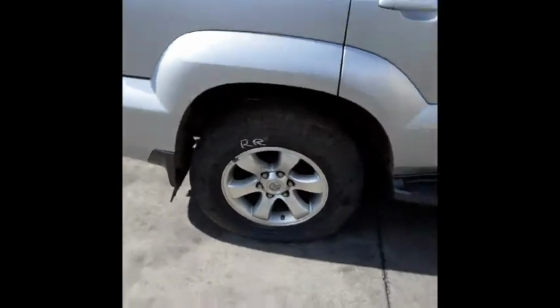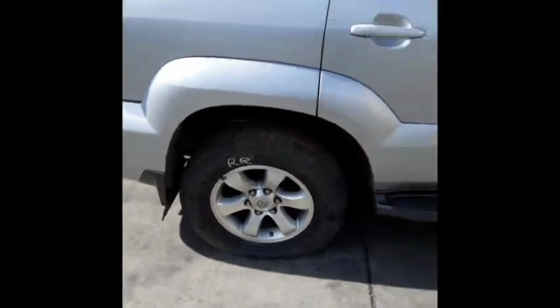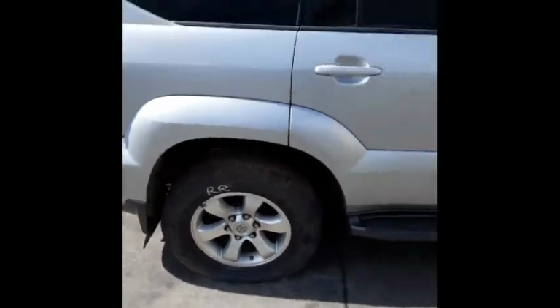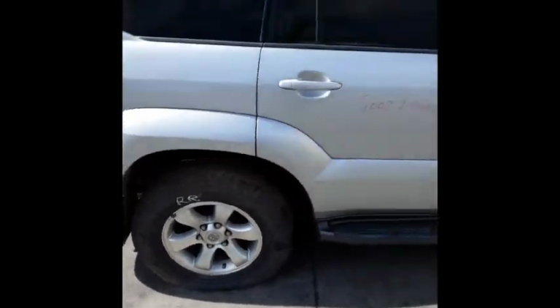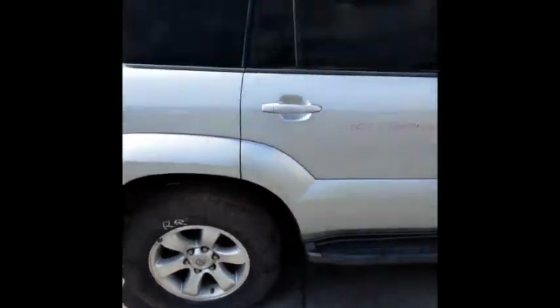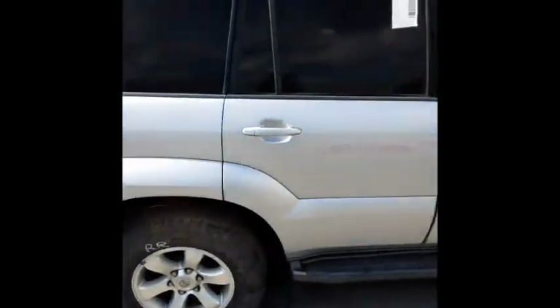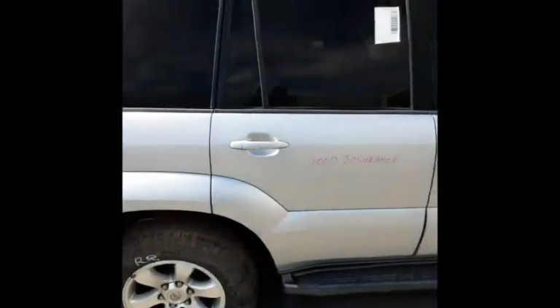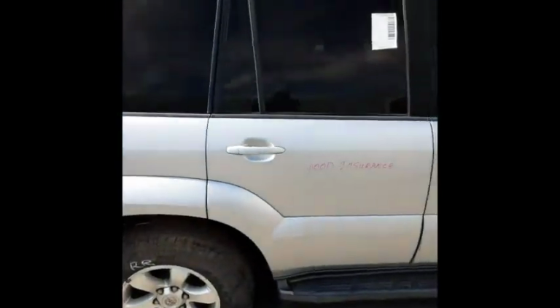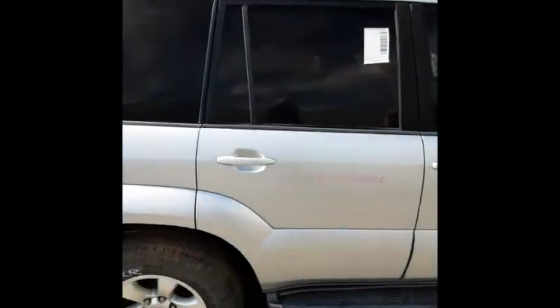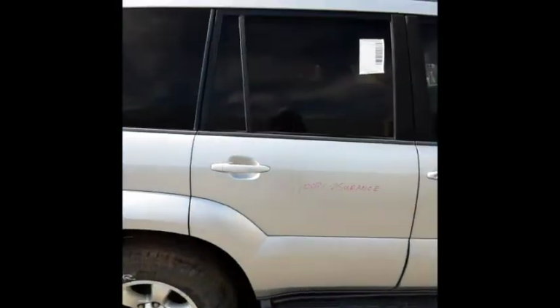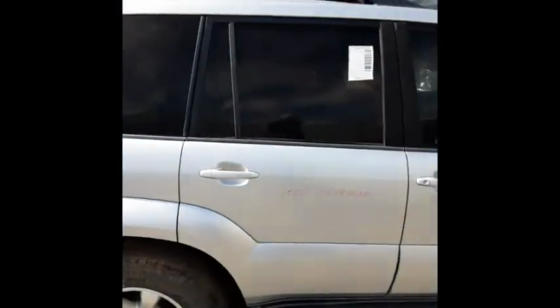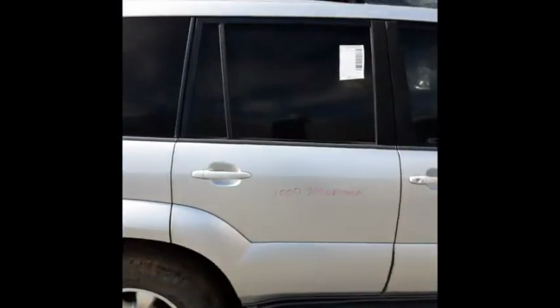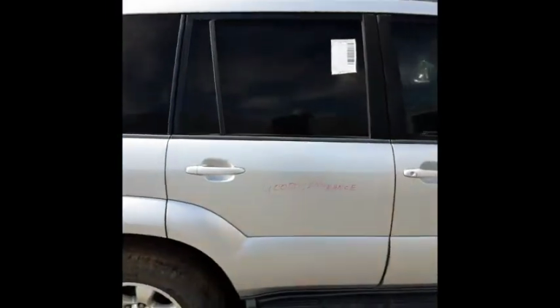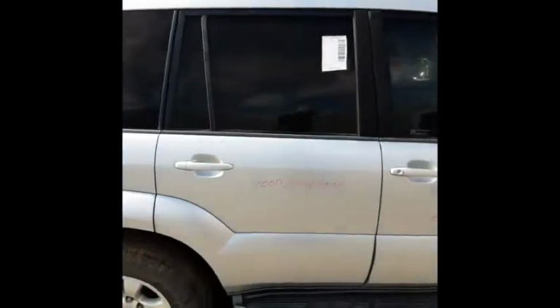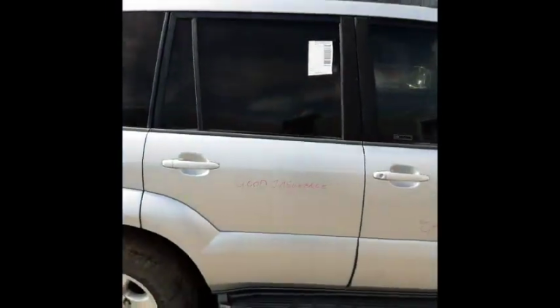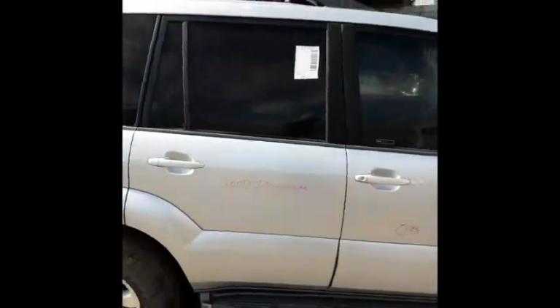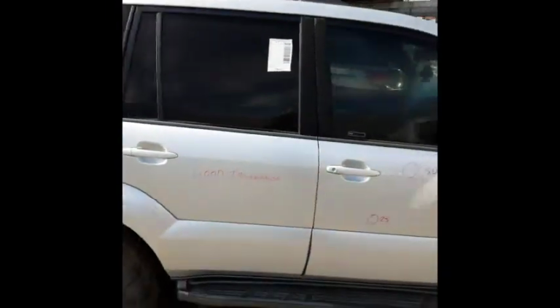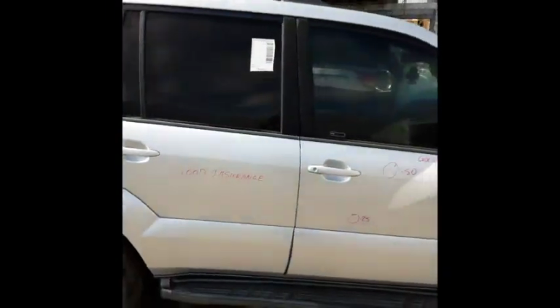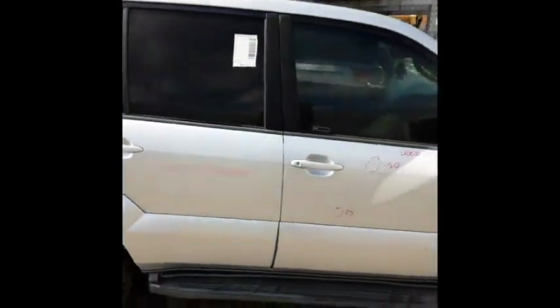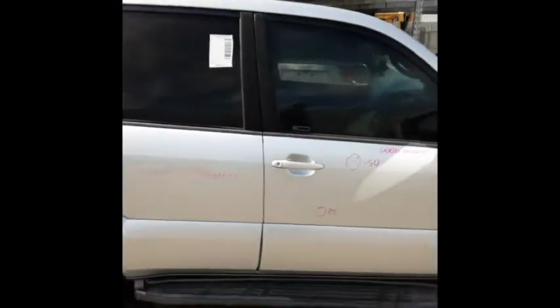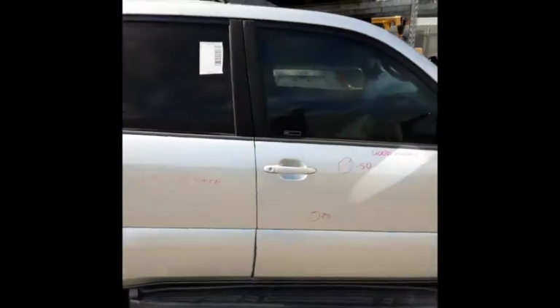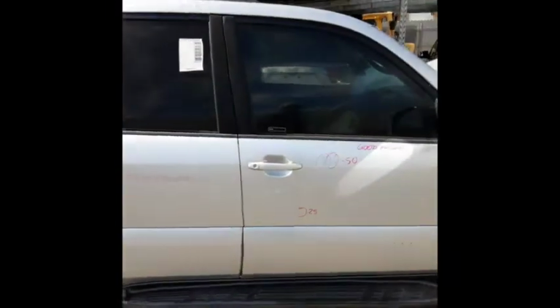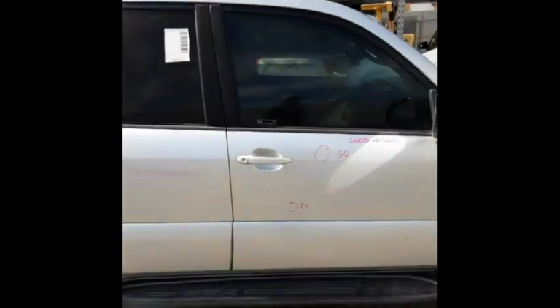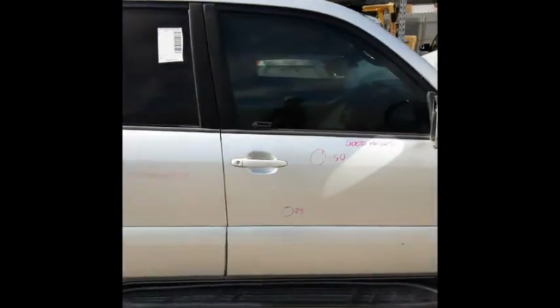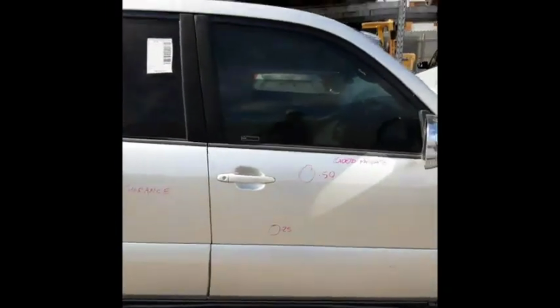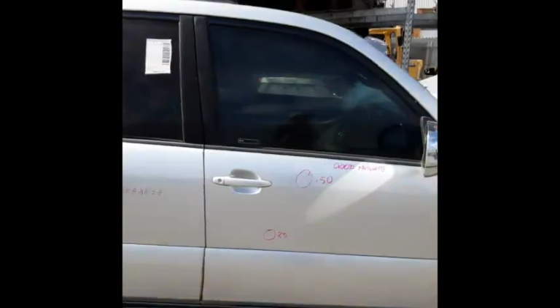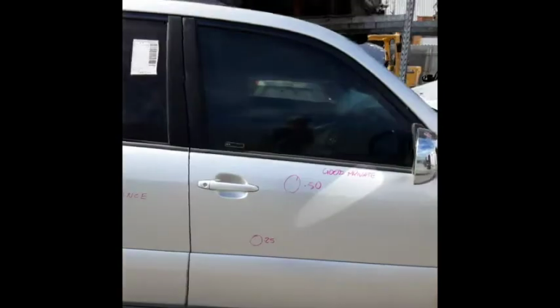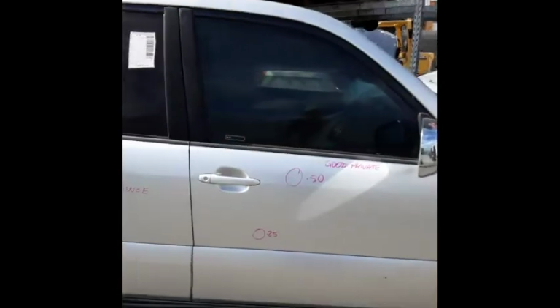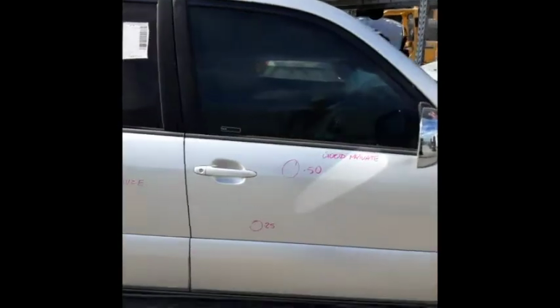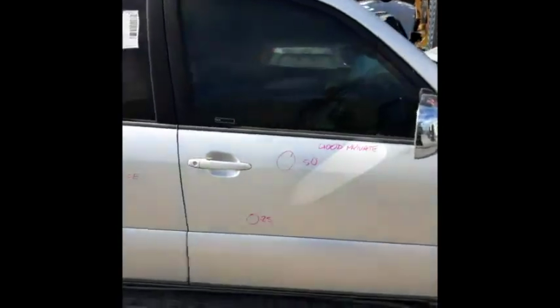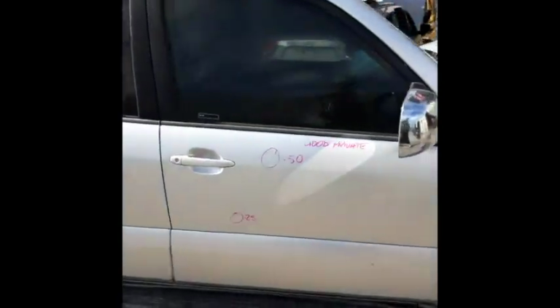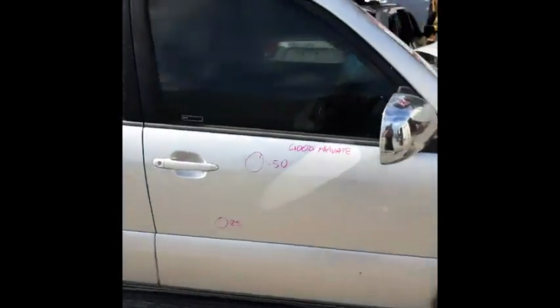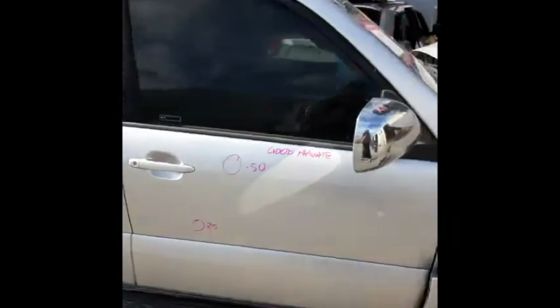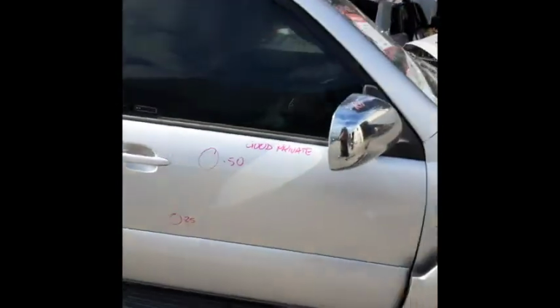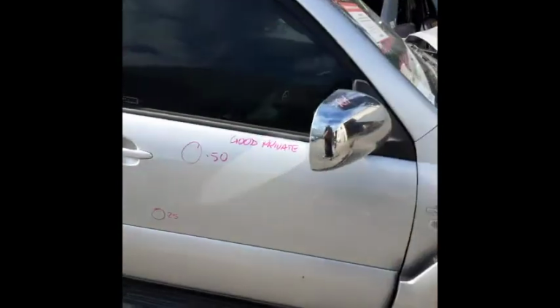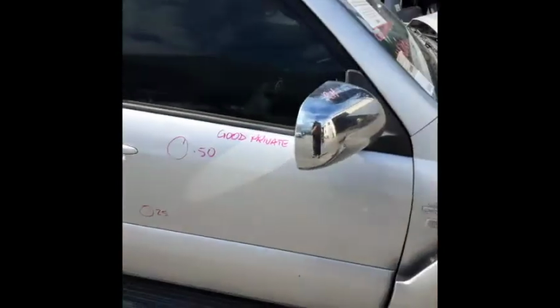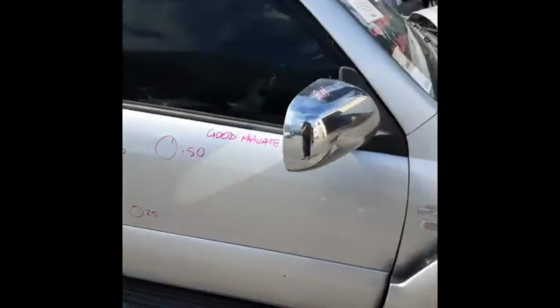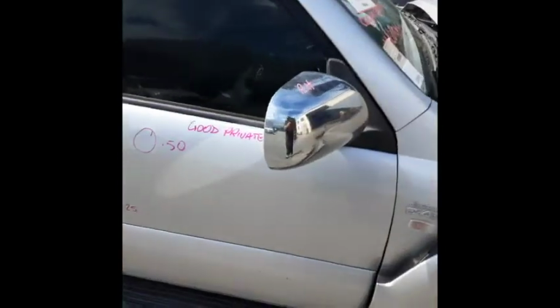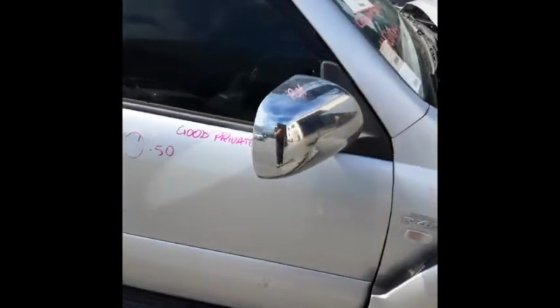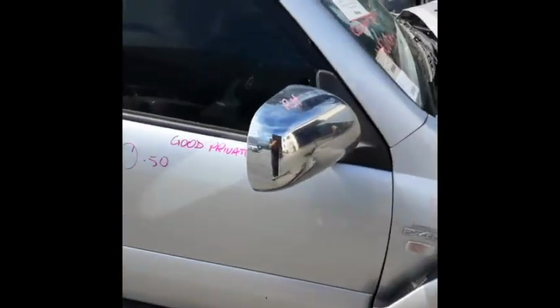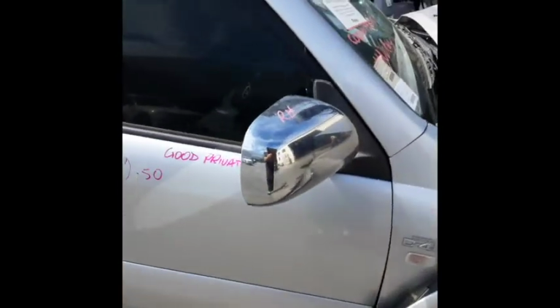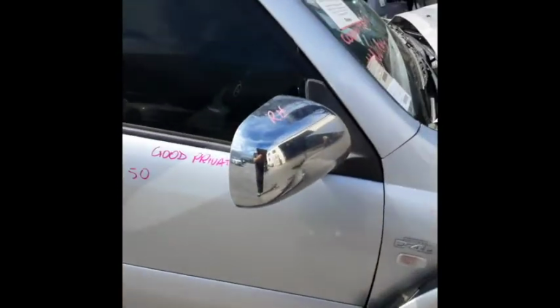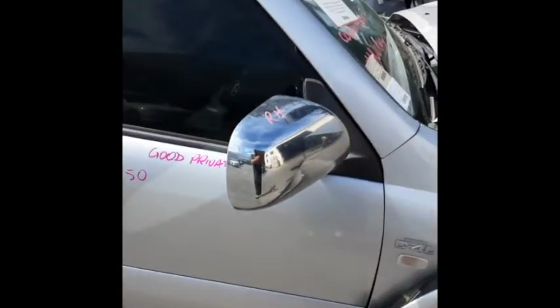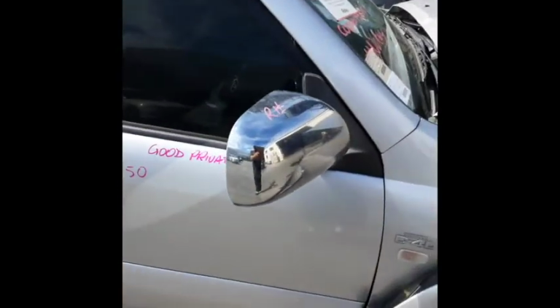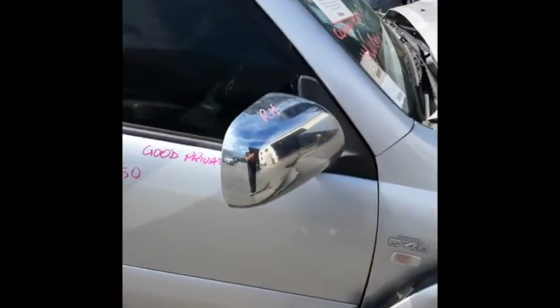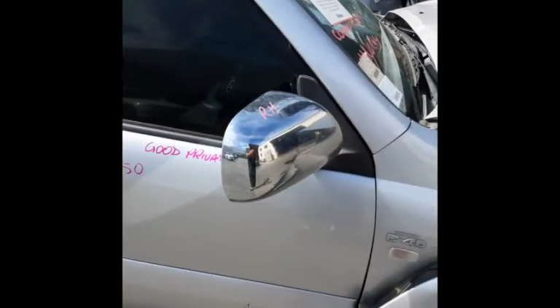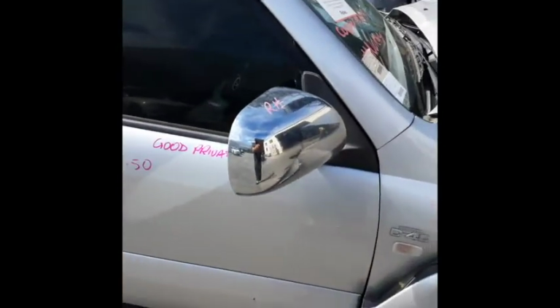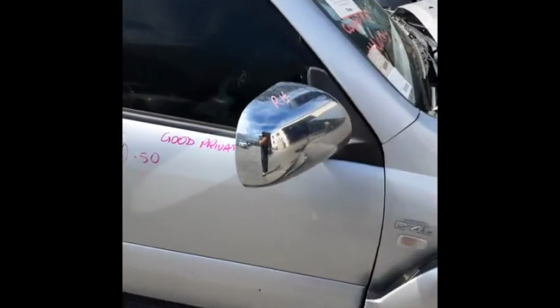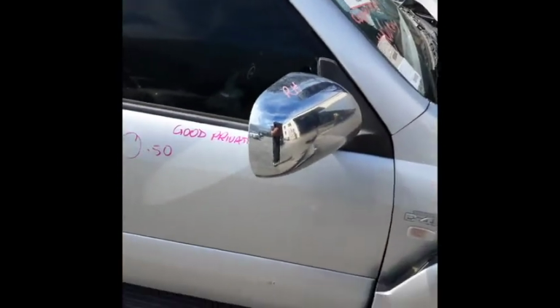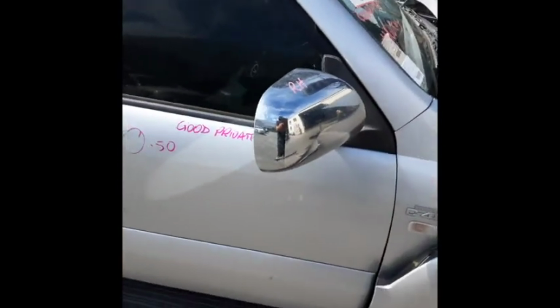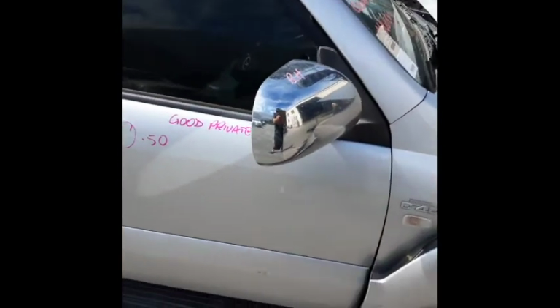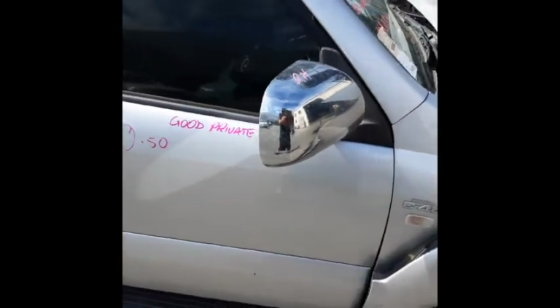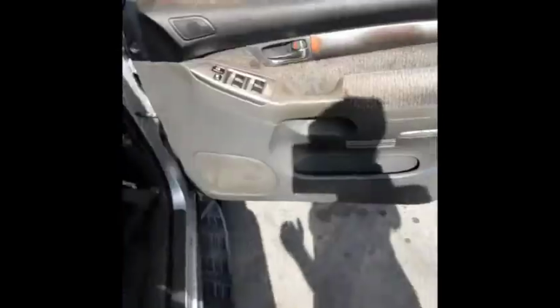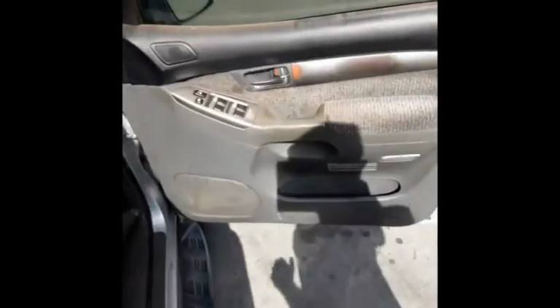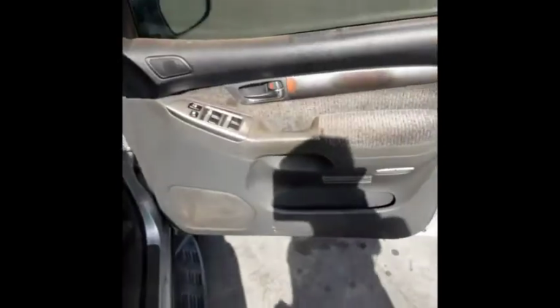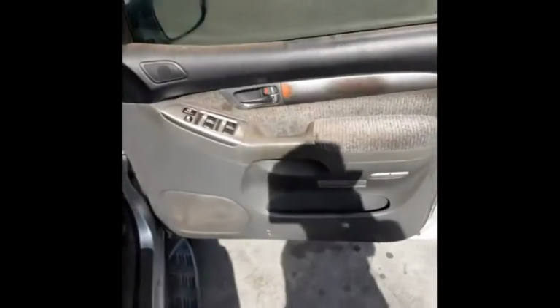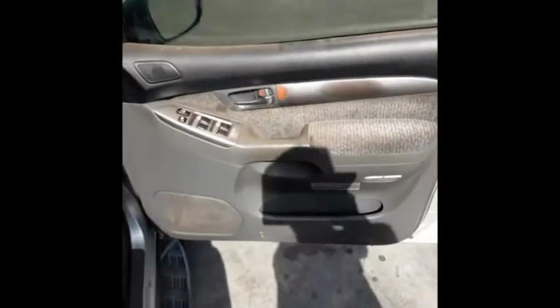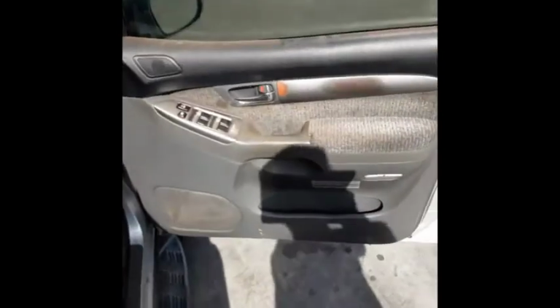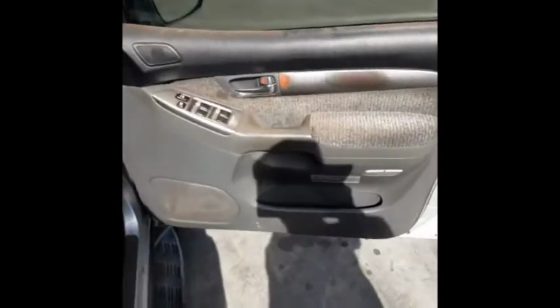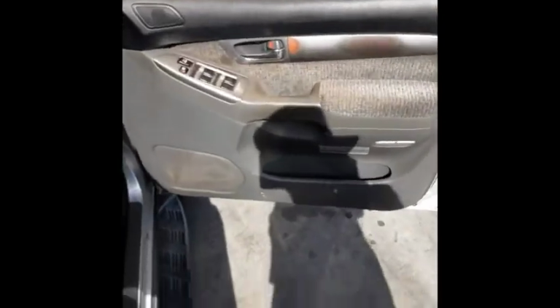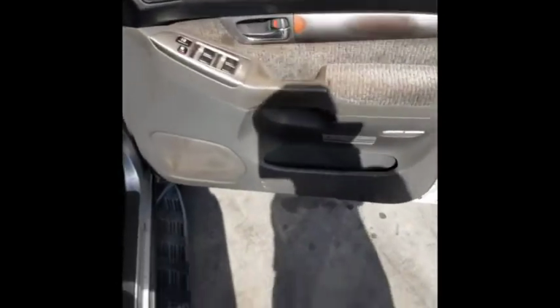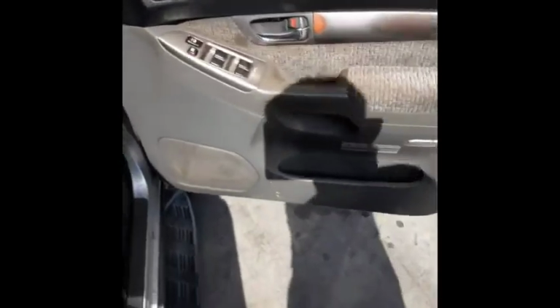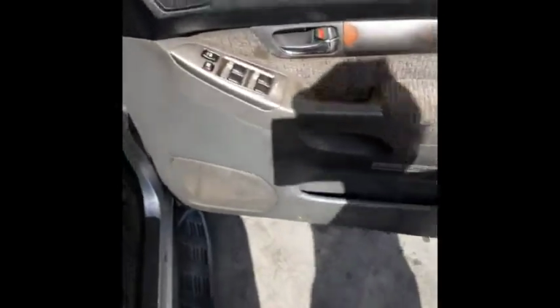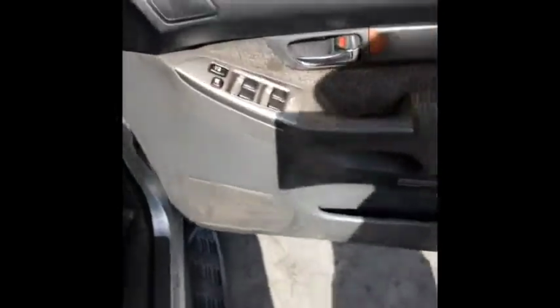Right rear door appears to have no damage. Right front door has two small dents. And right power door mirror in chrome. We have the driver side door trim.